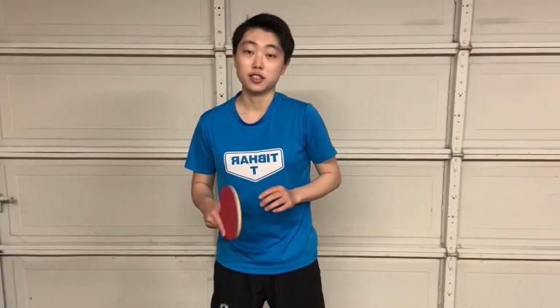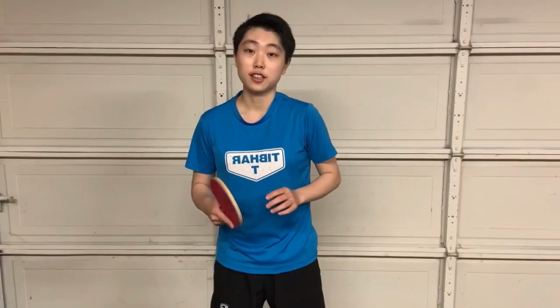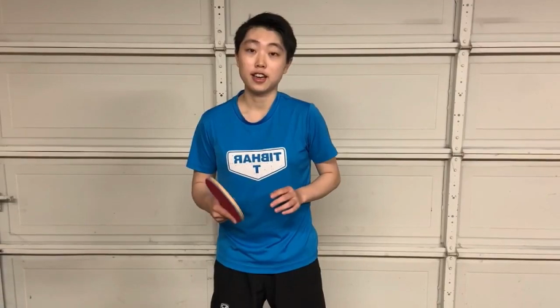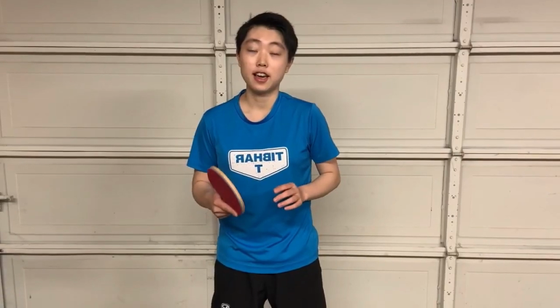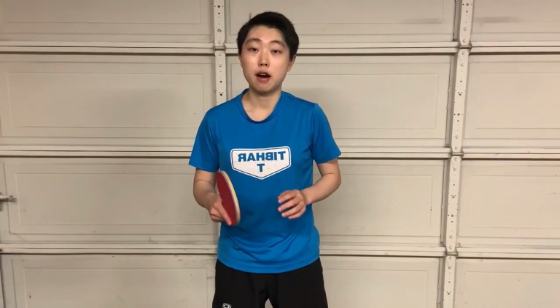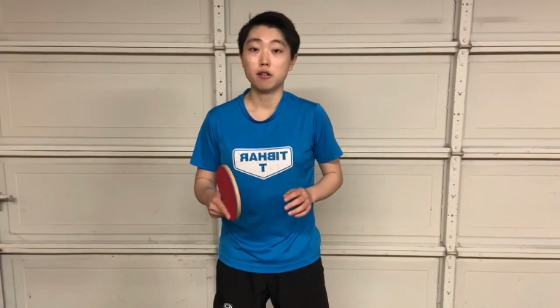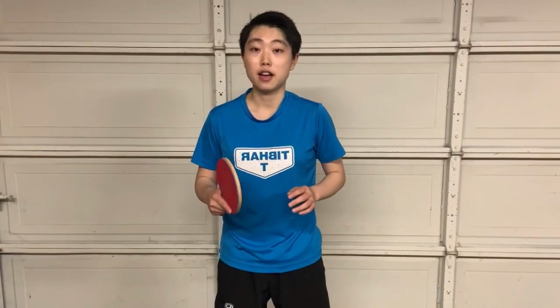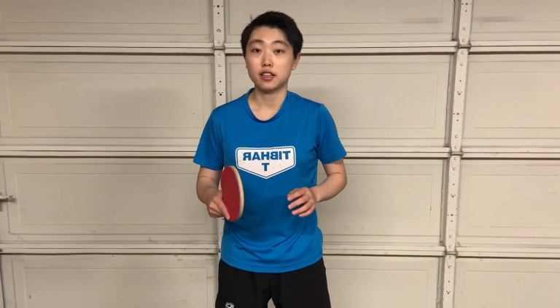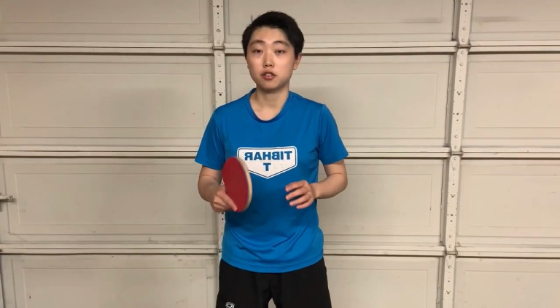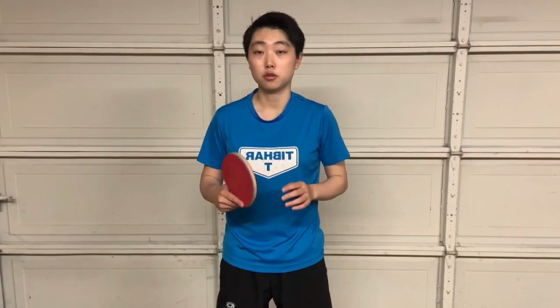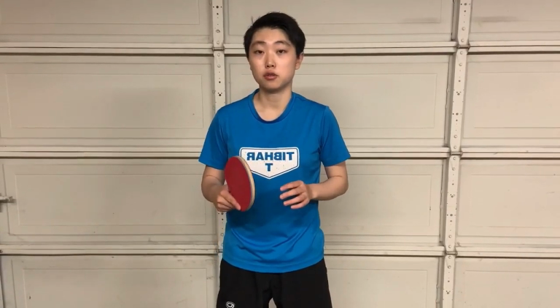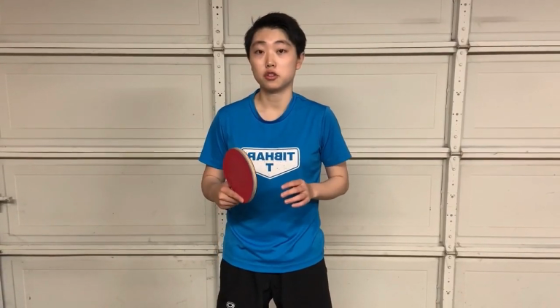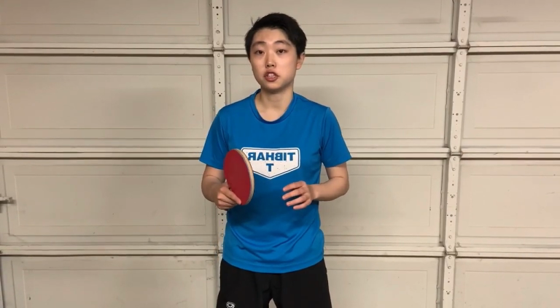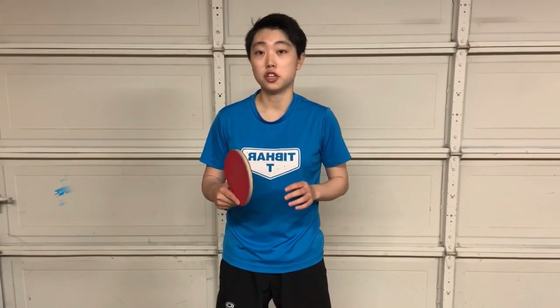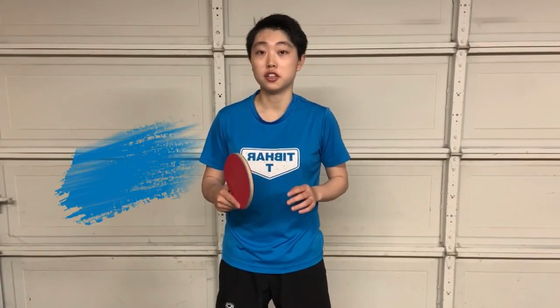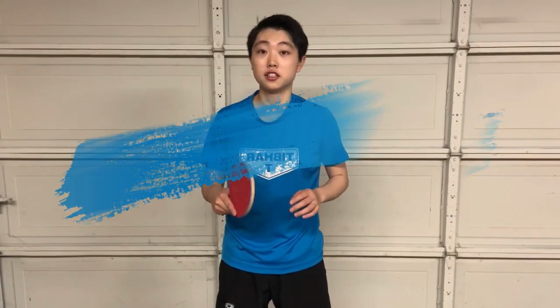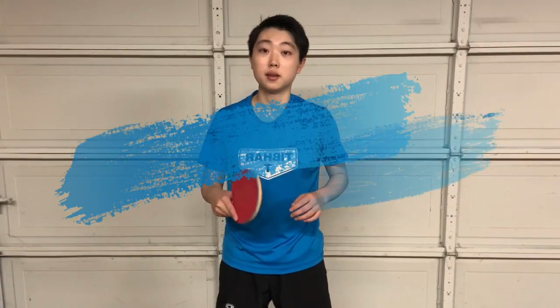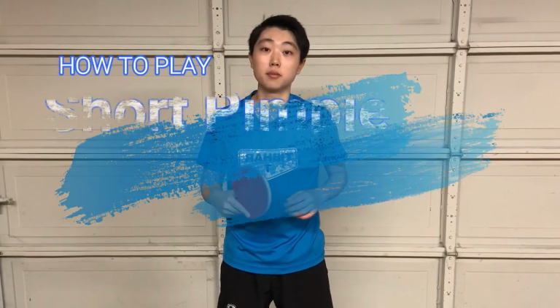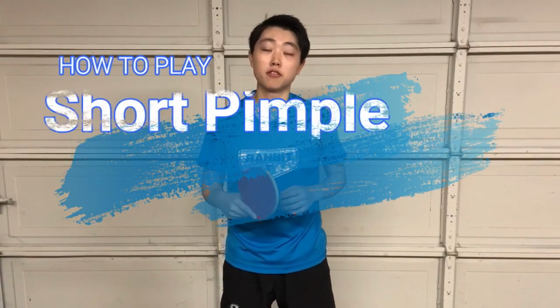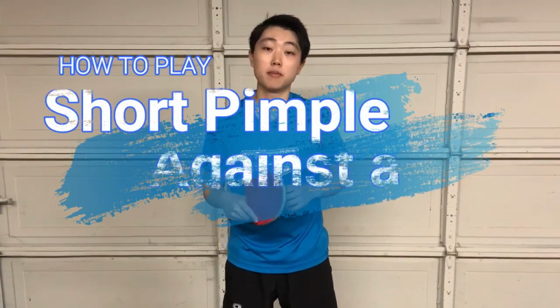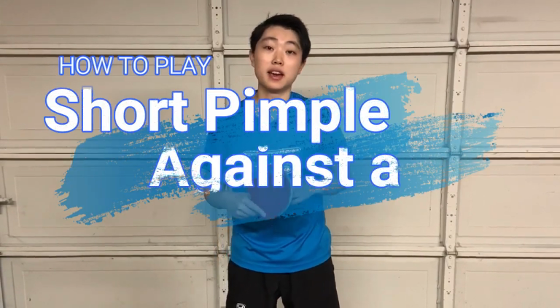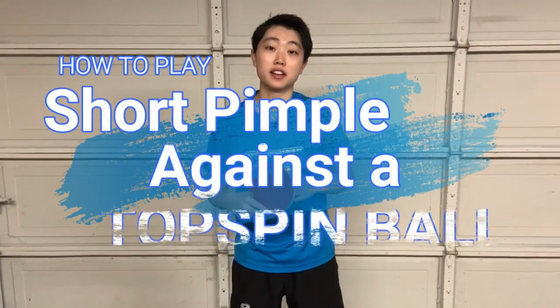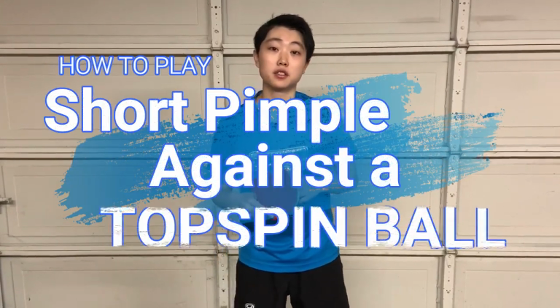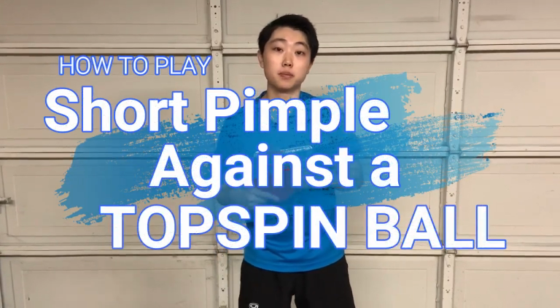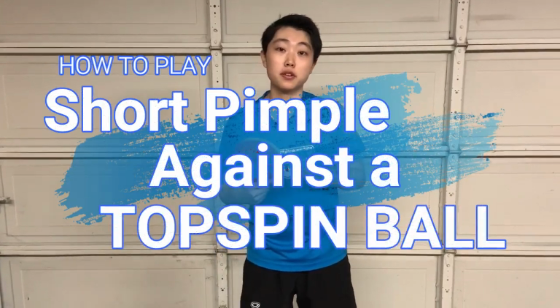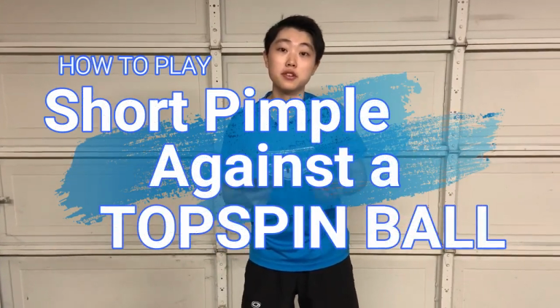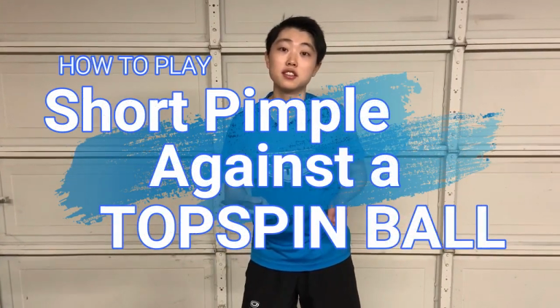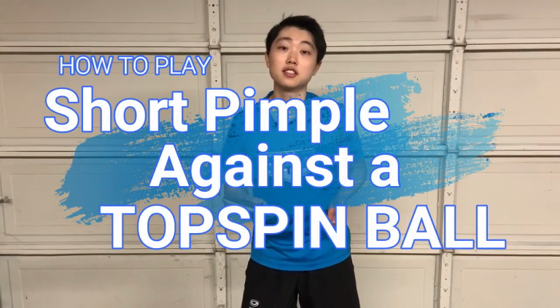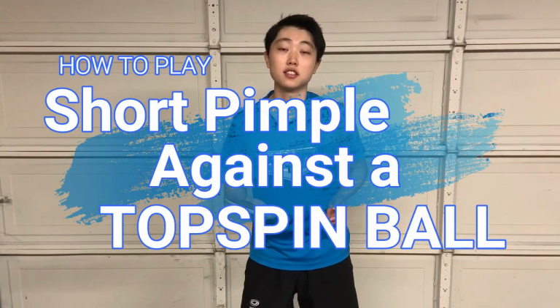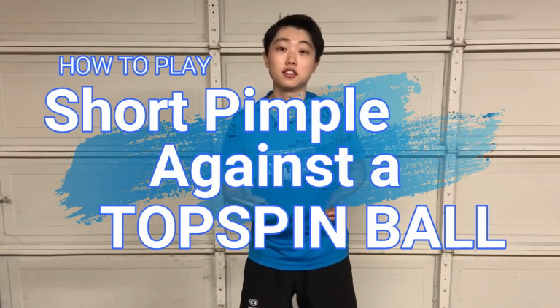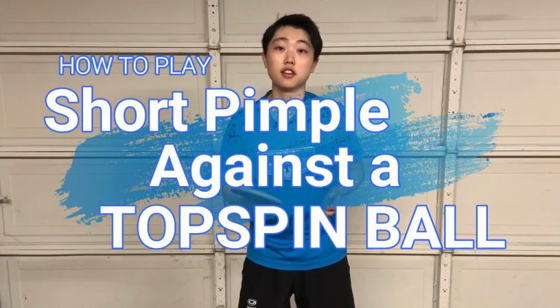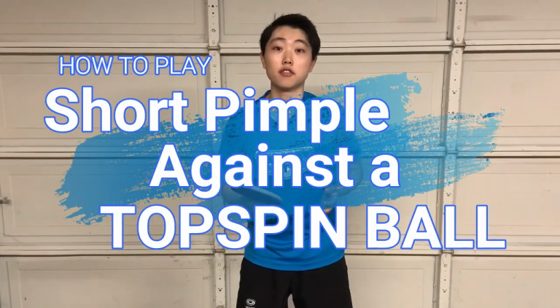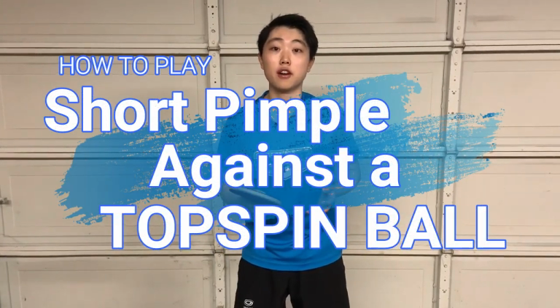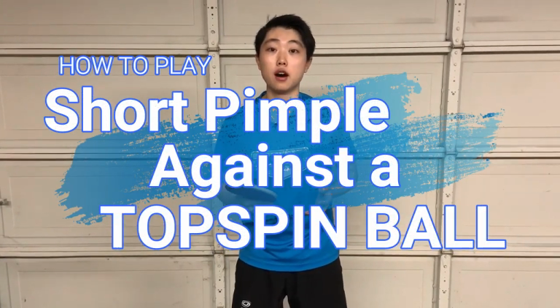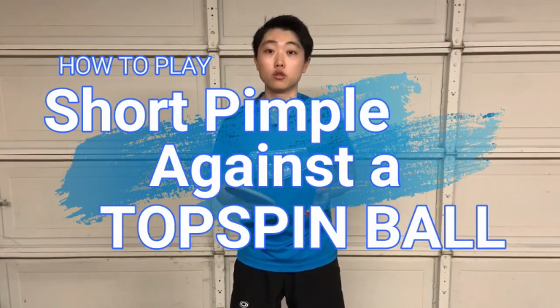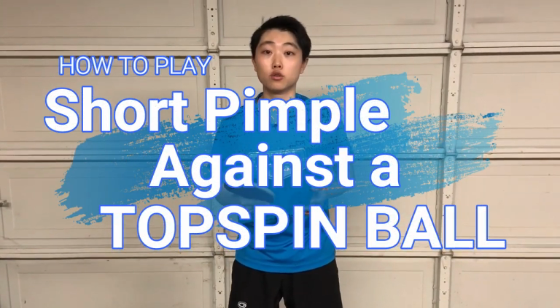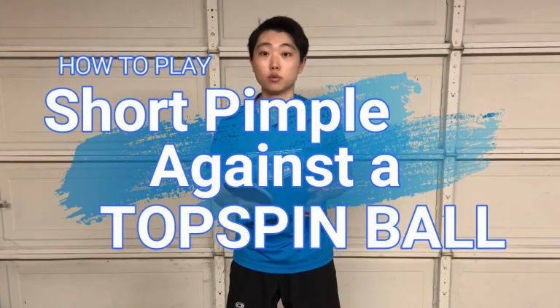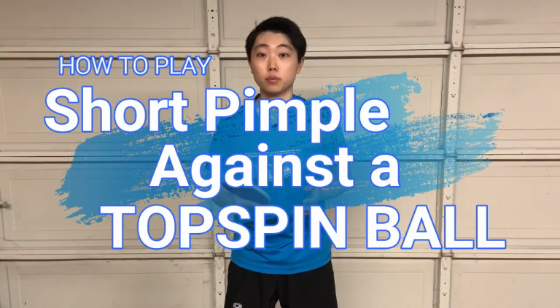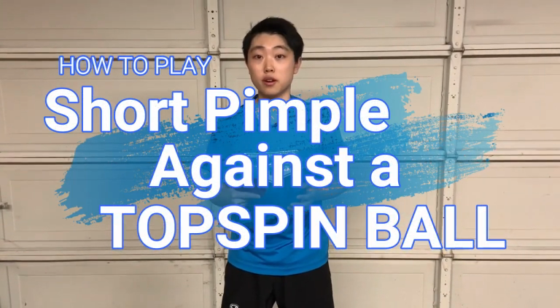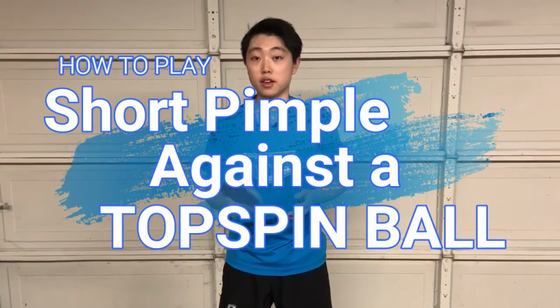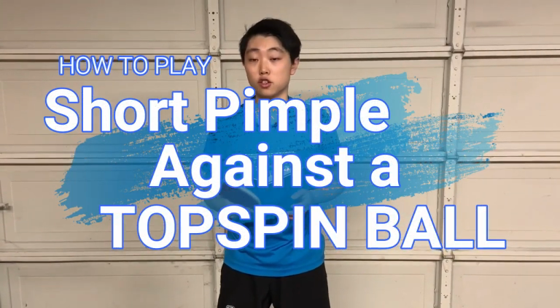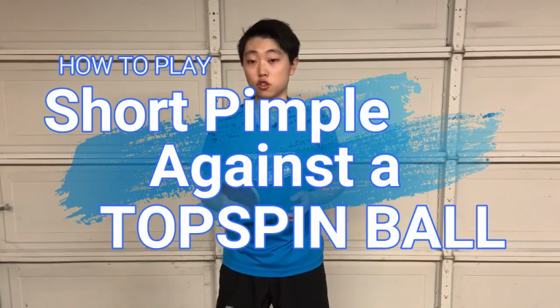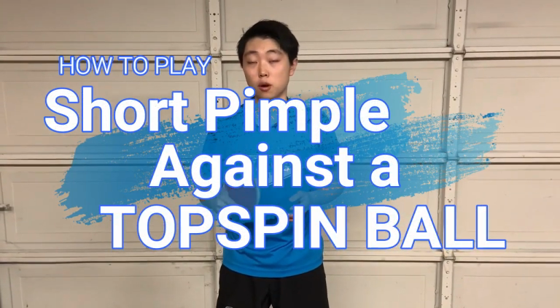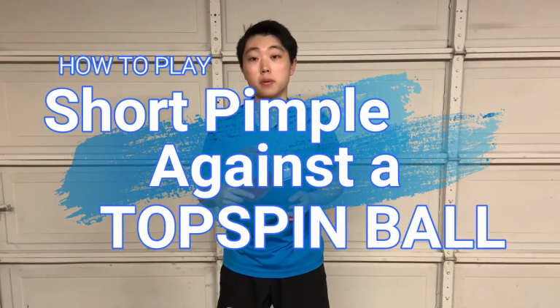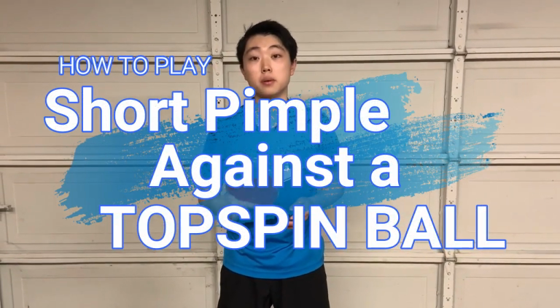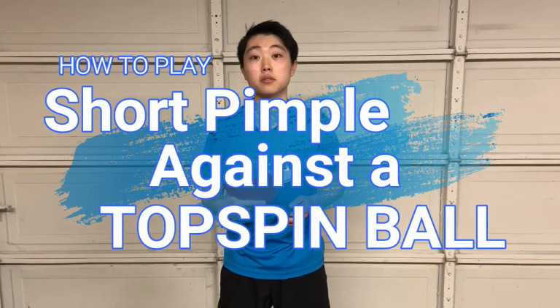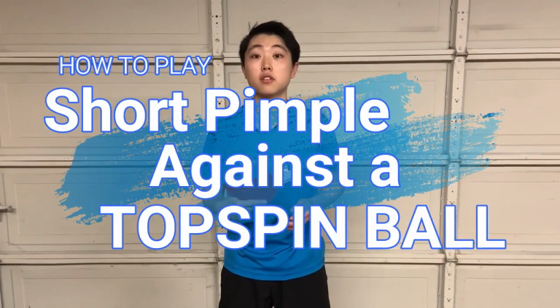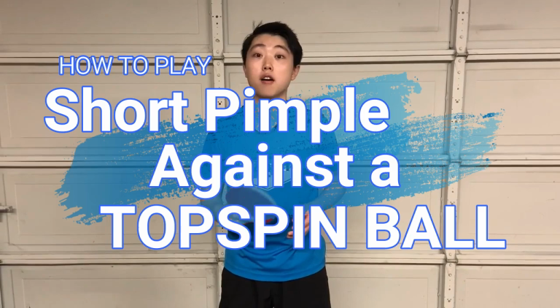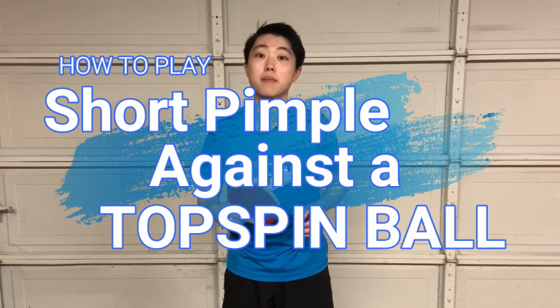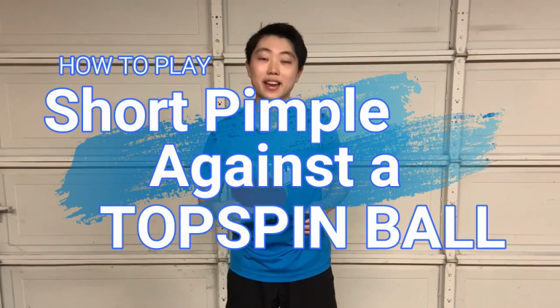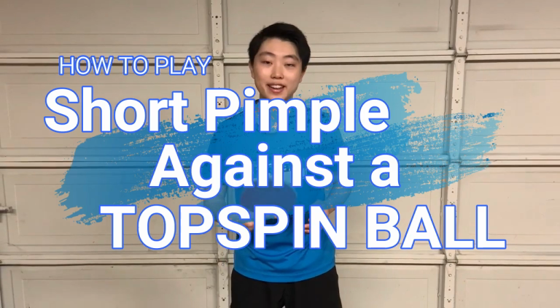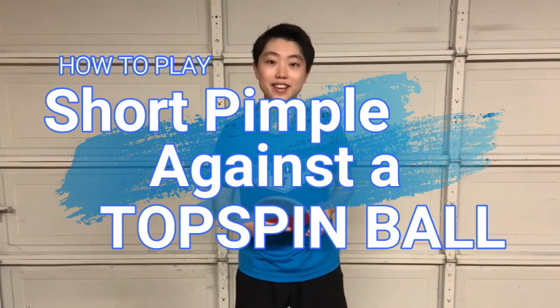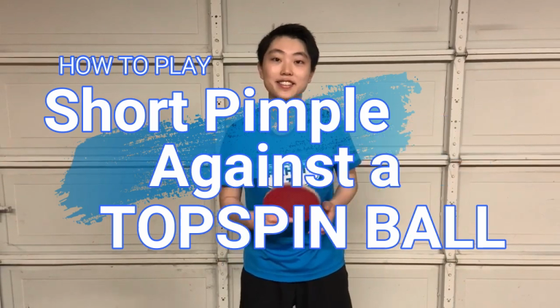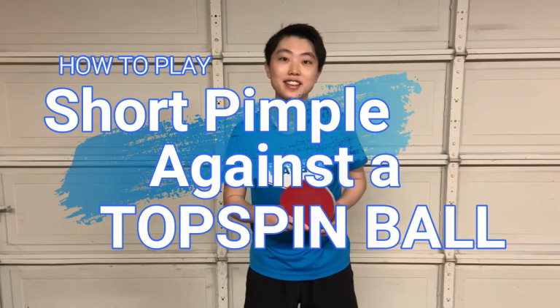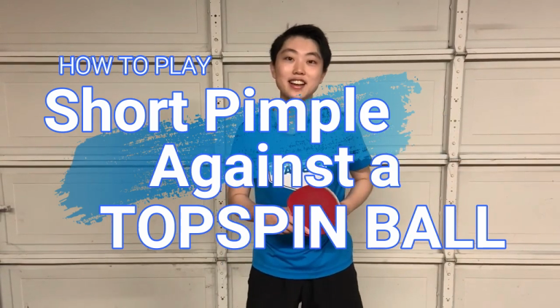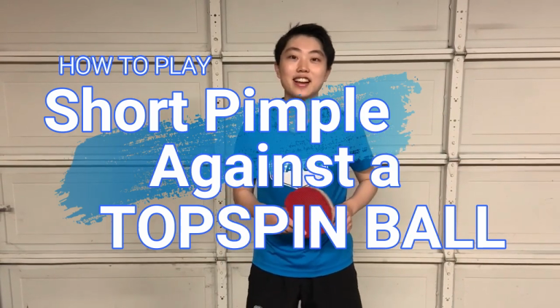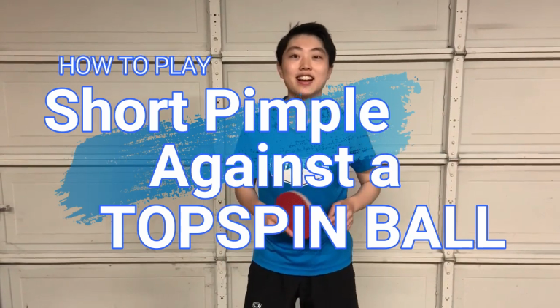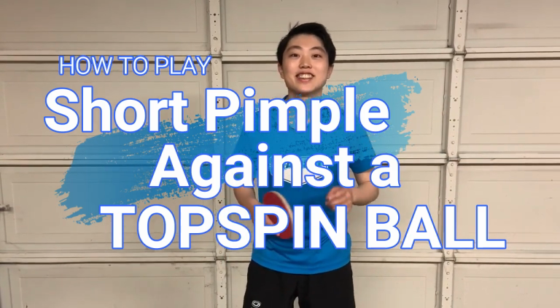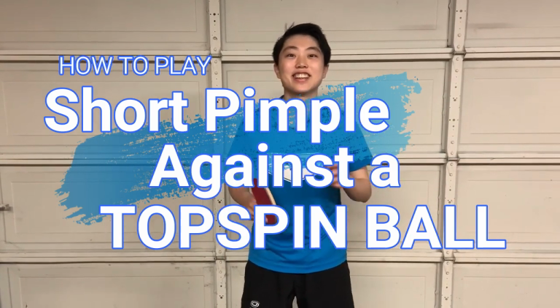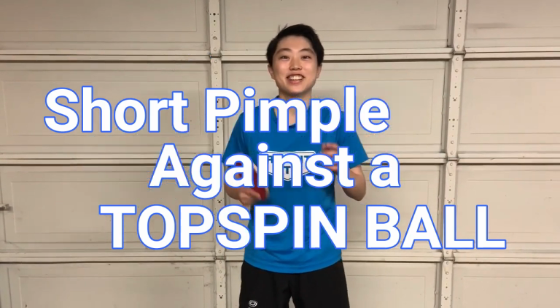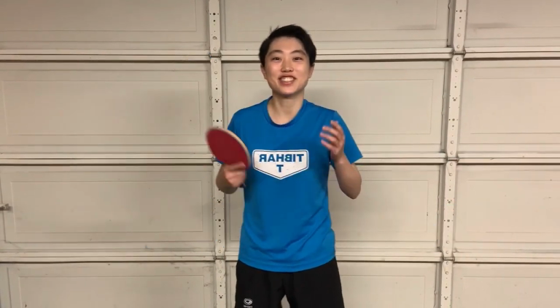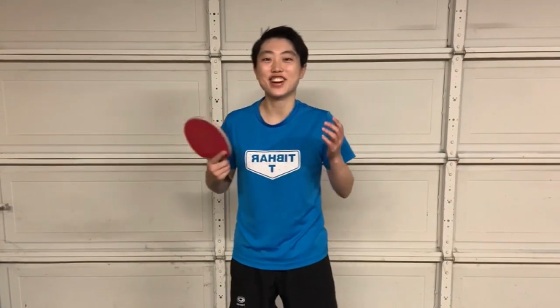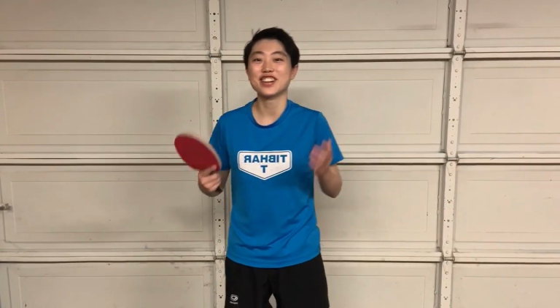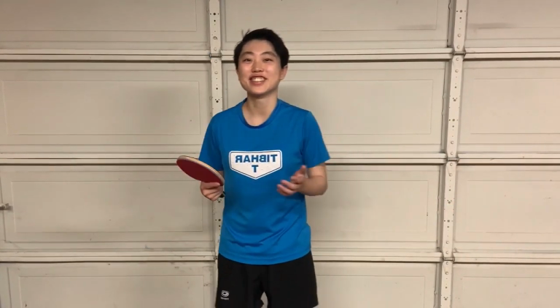Today I would like to share some of my experiences of how to play short pips on backhand. Let's get started.